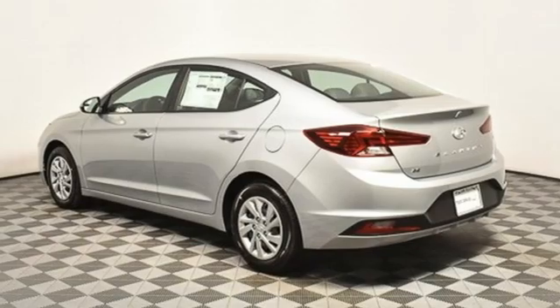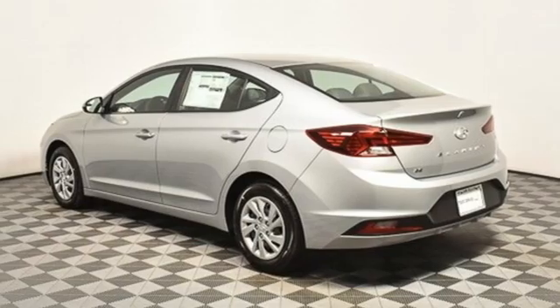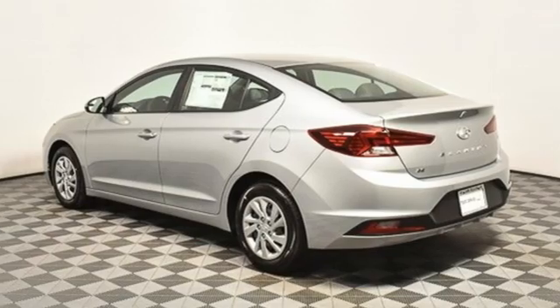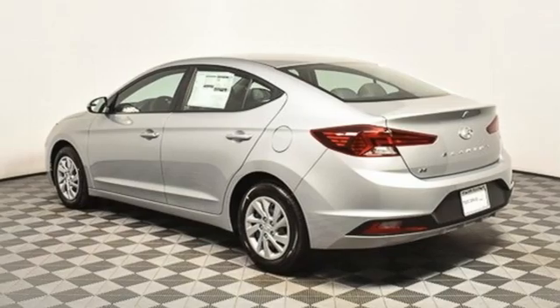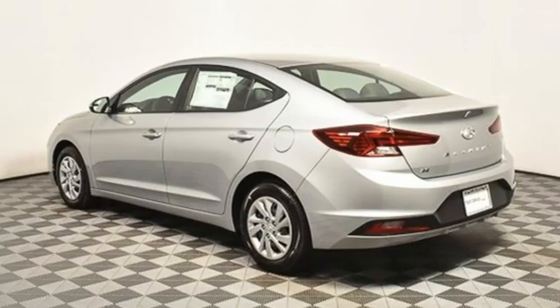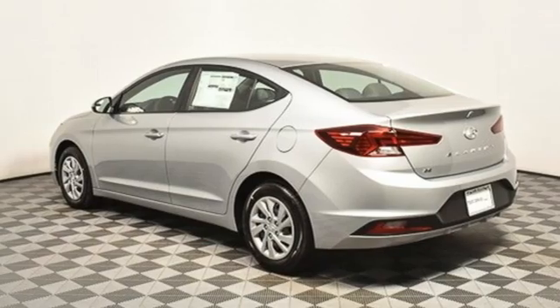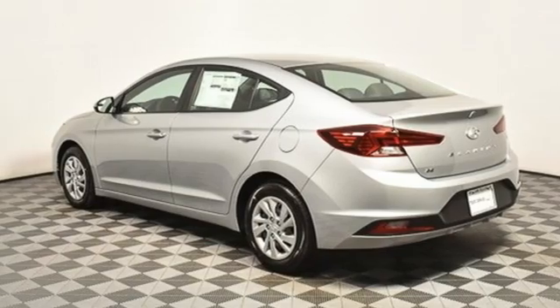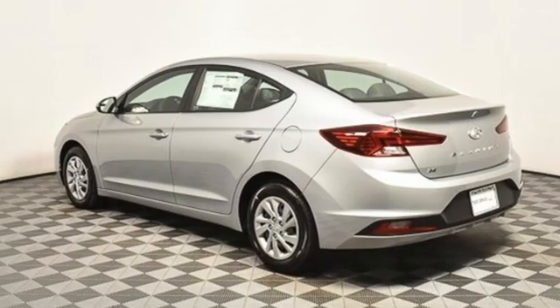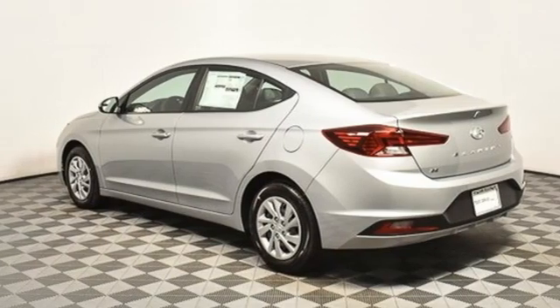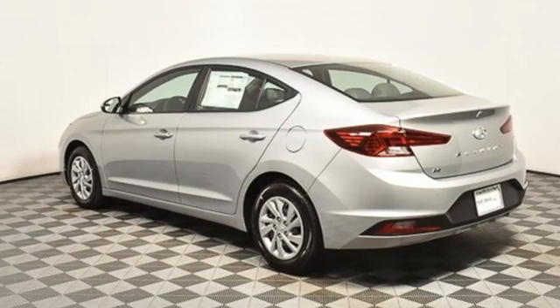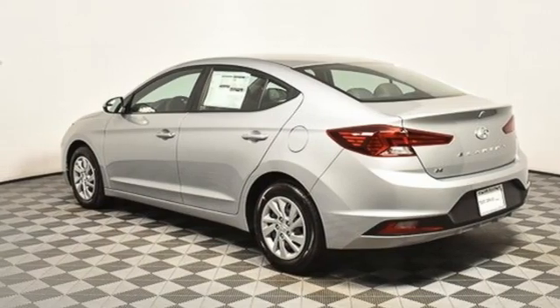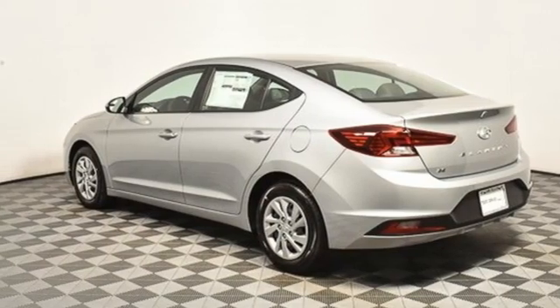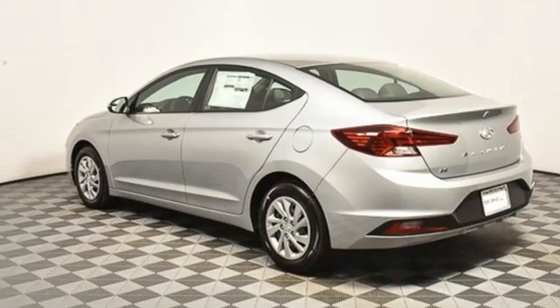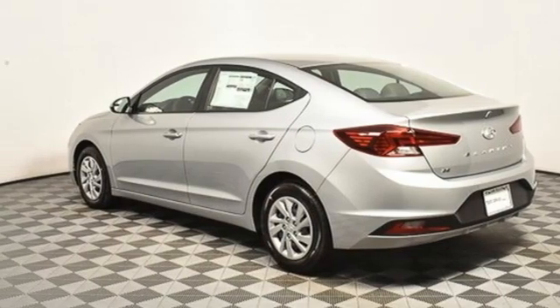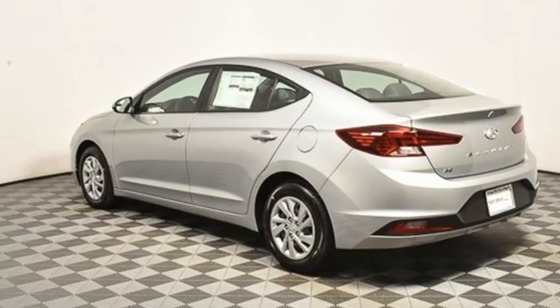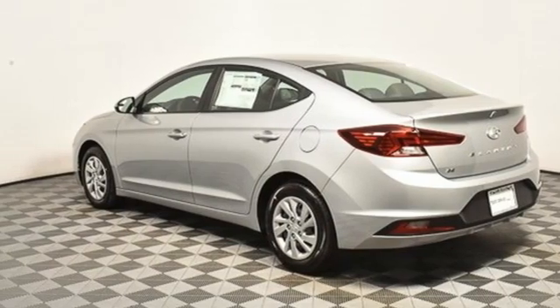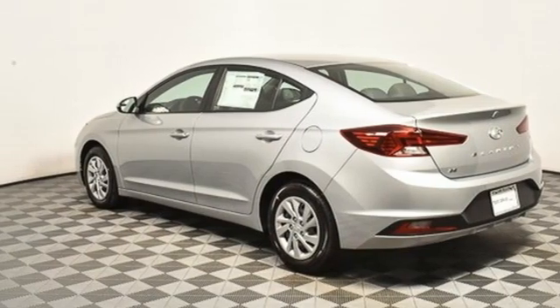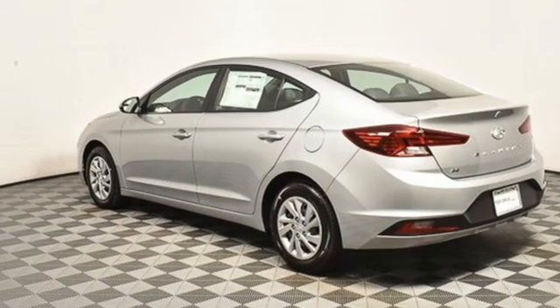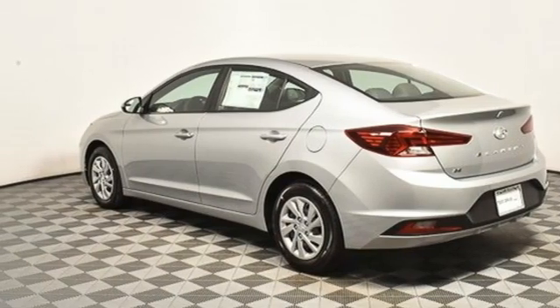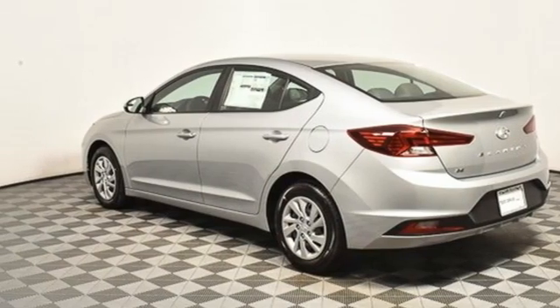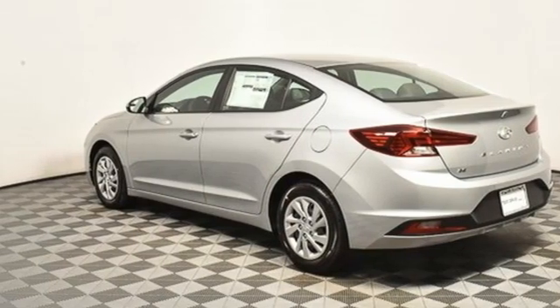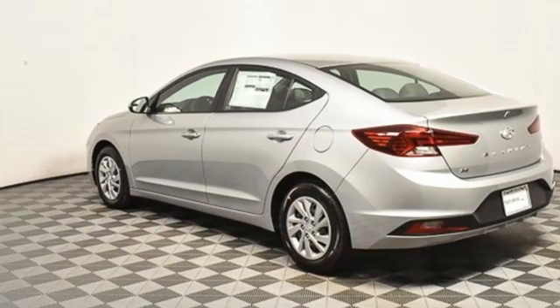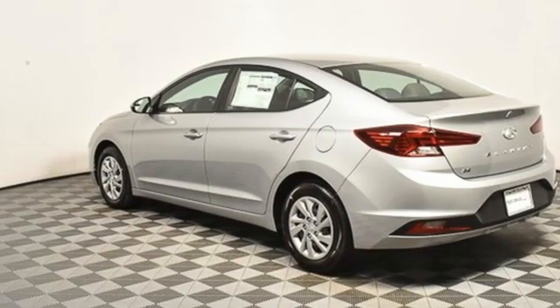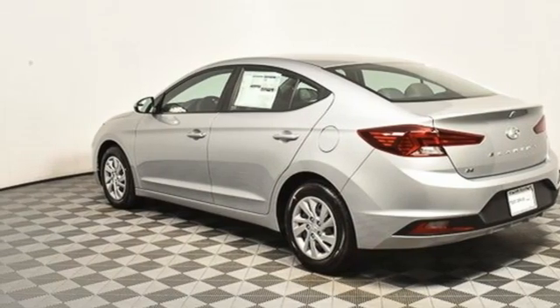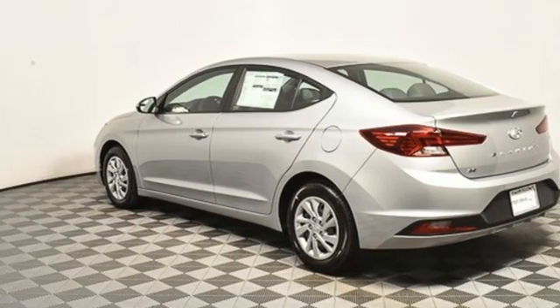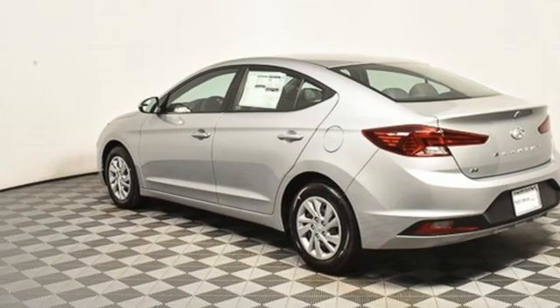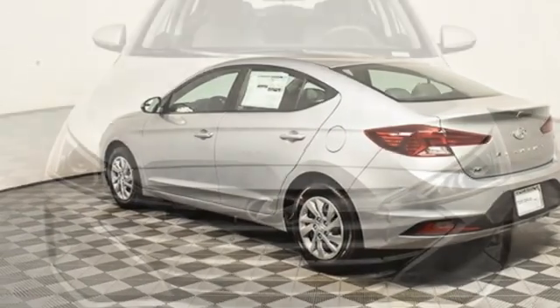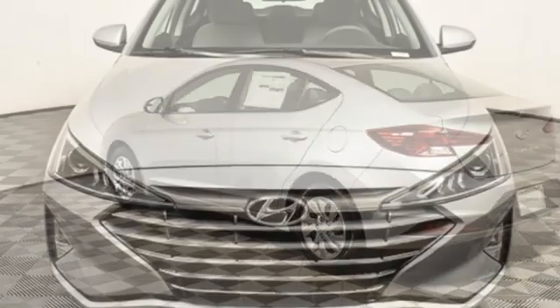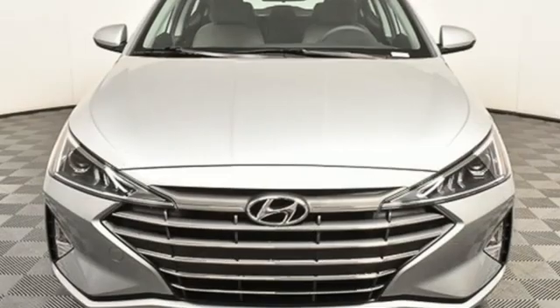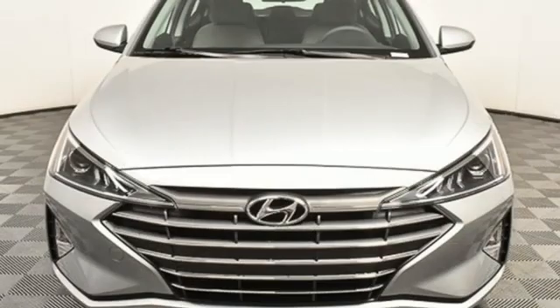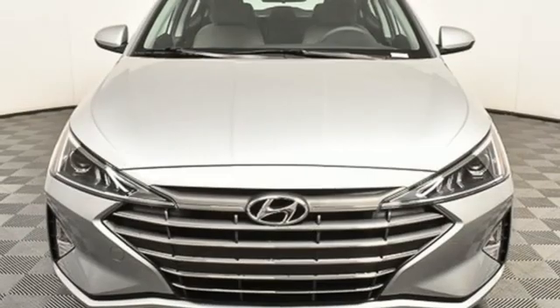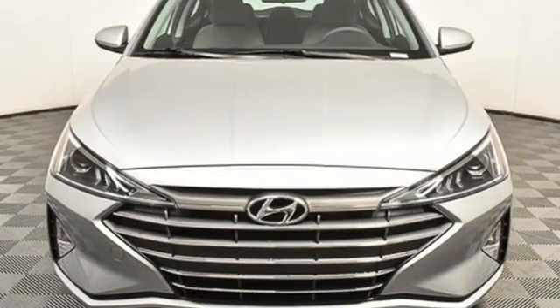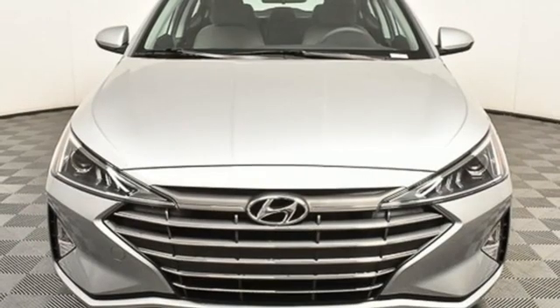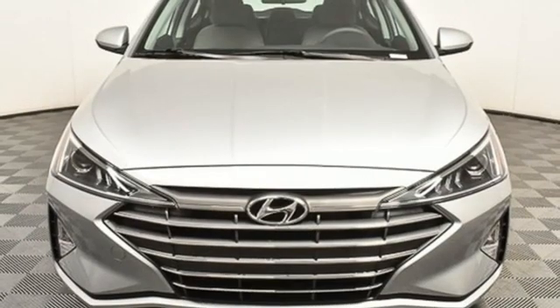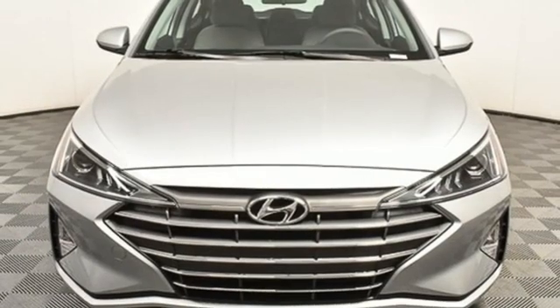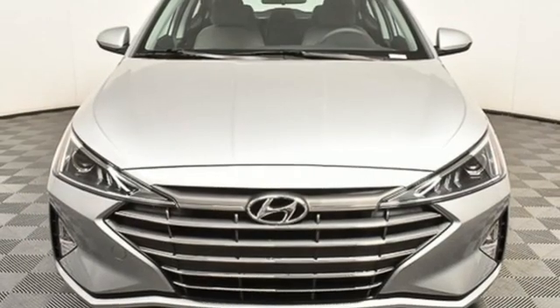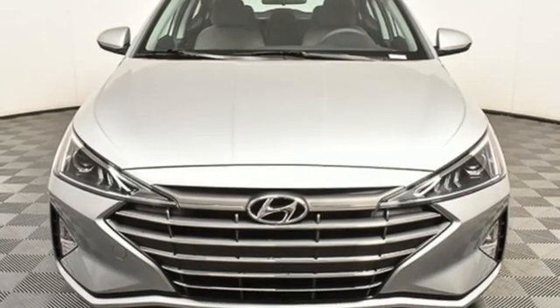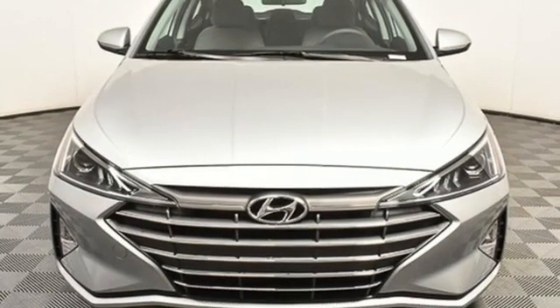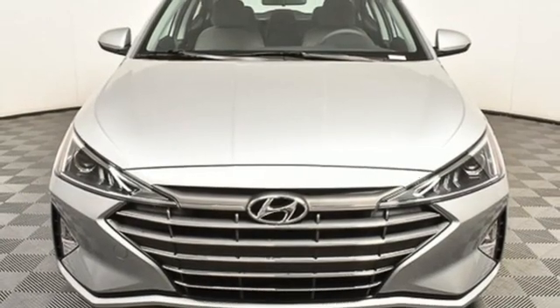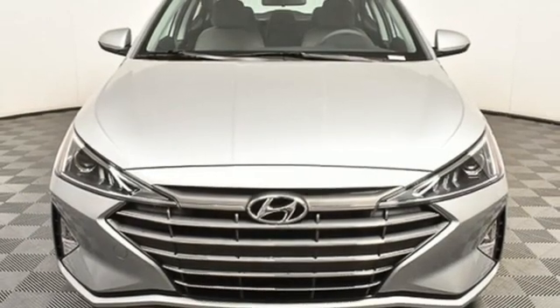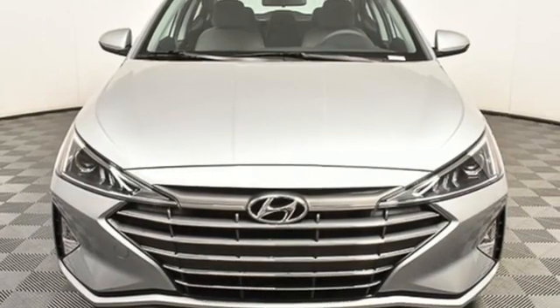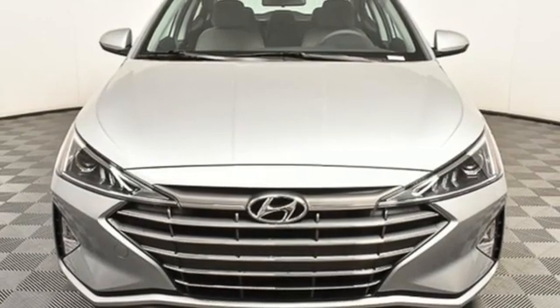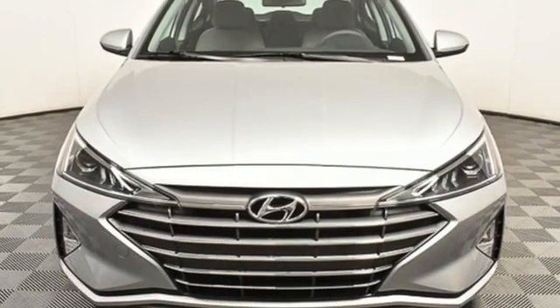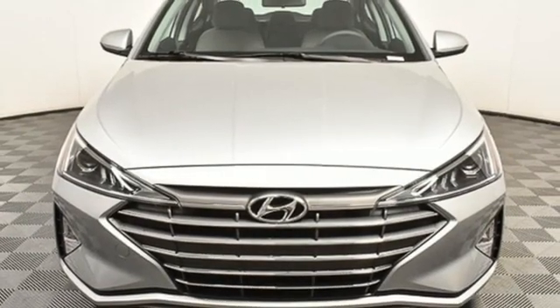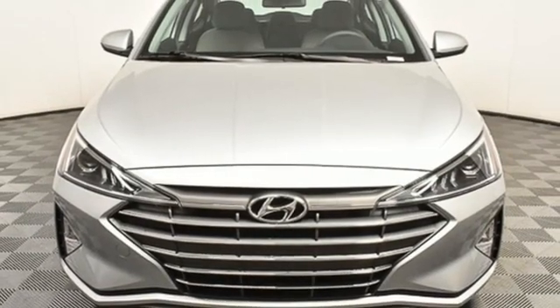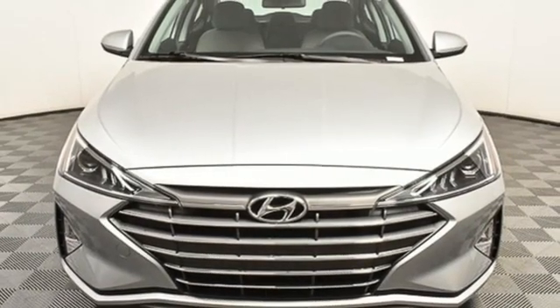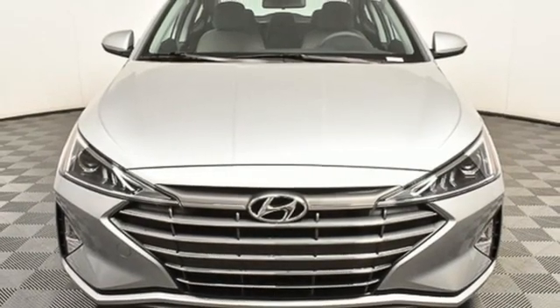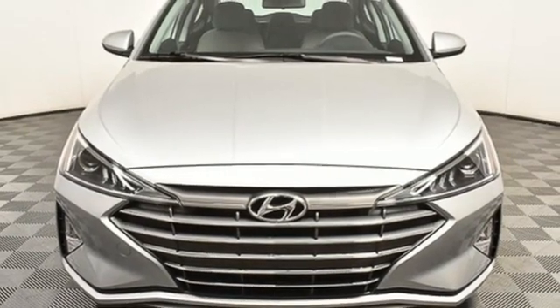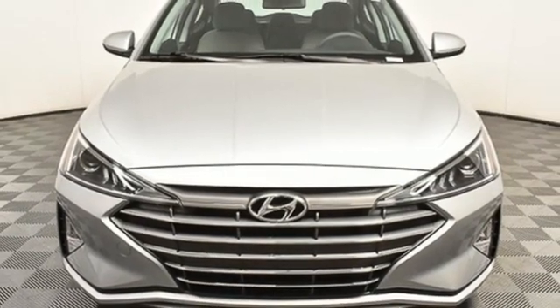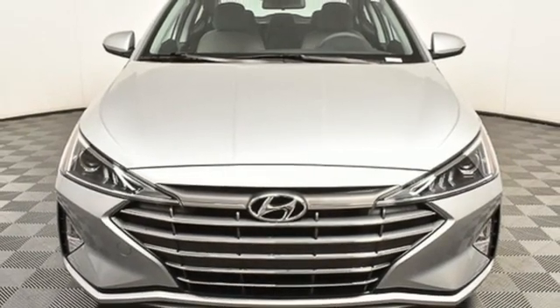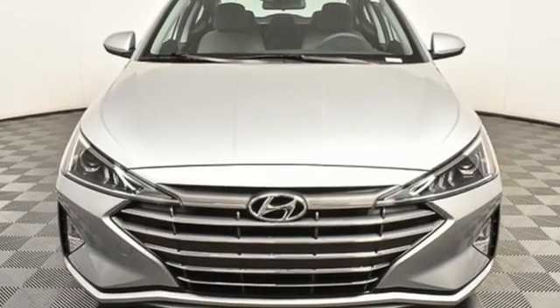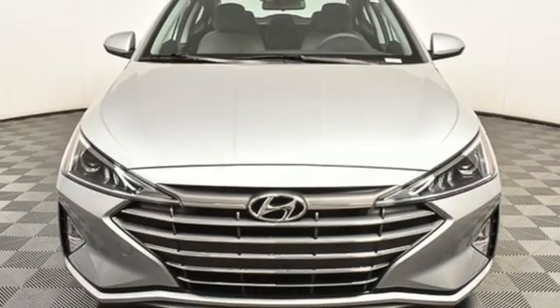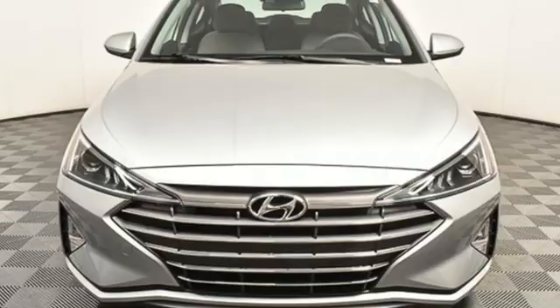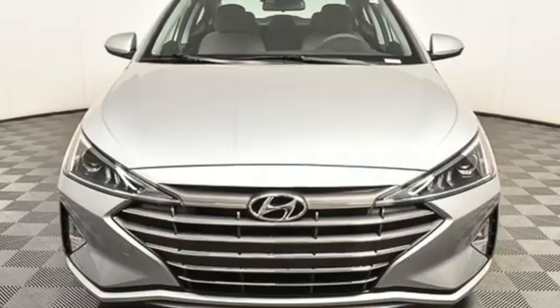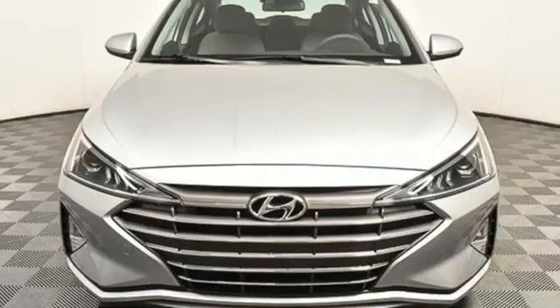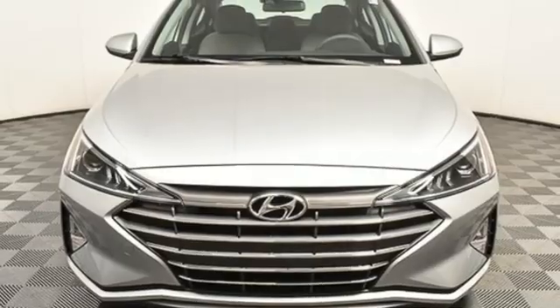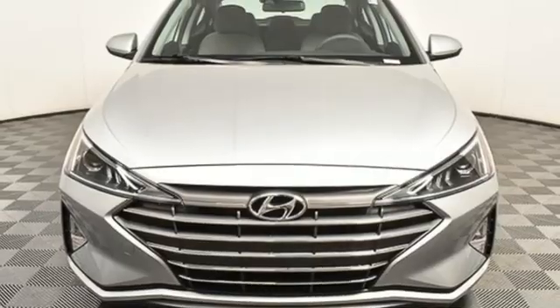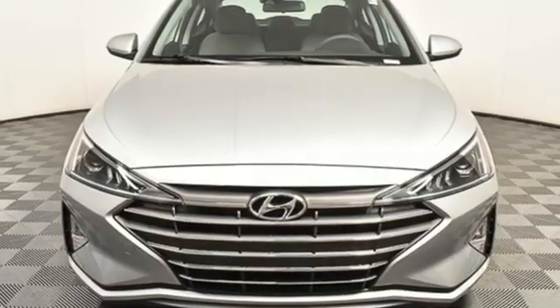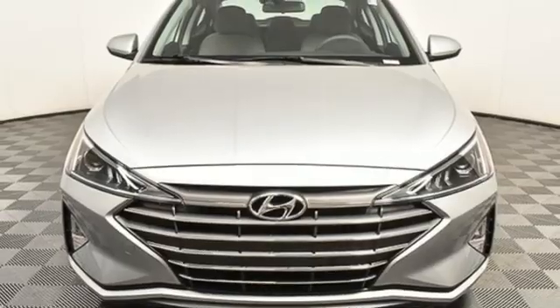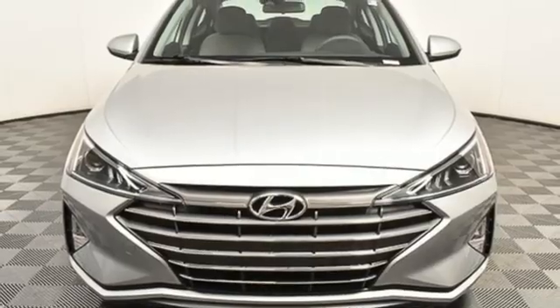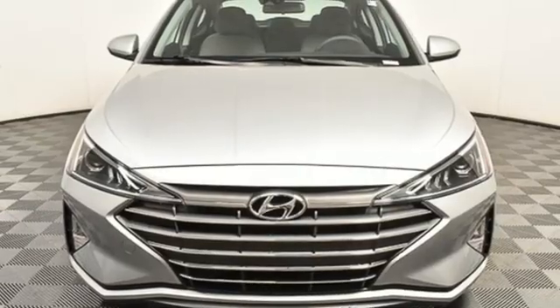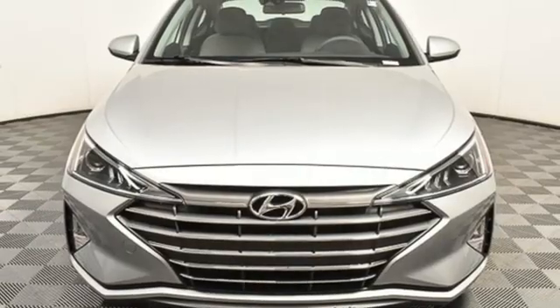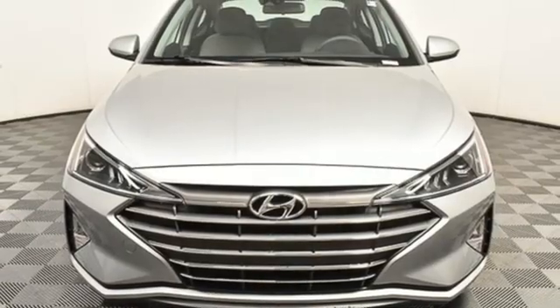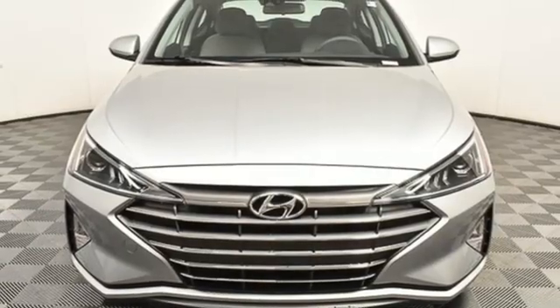Hyundai's attention to detail means a better driving experience for you. Driving is believing. Test drive it today.